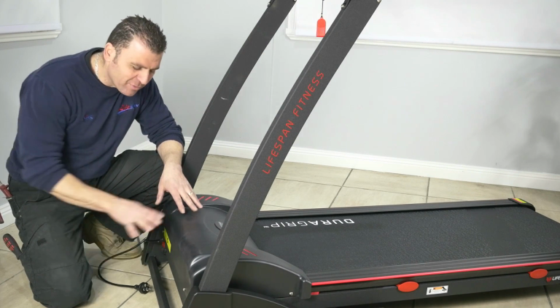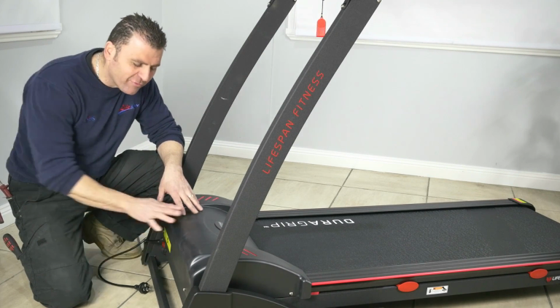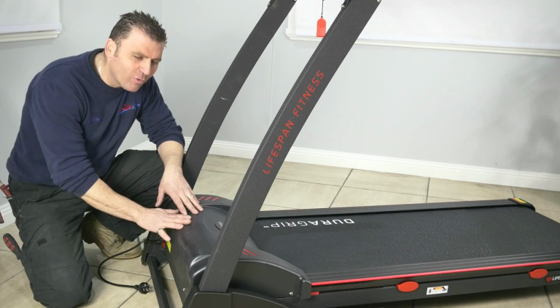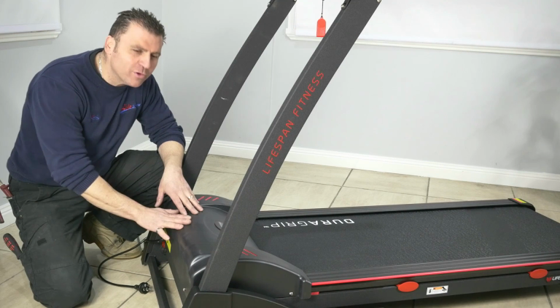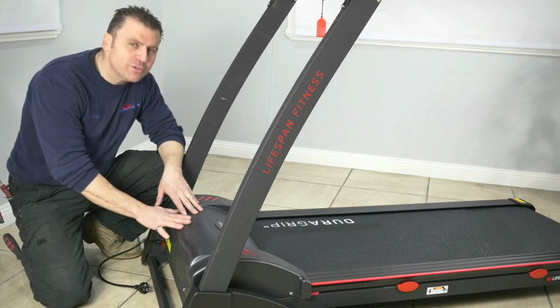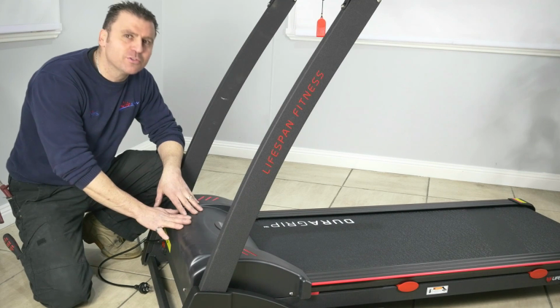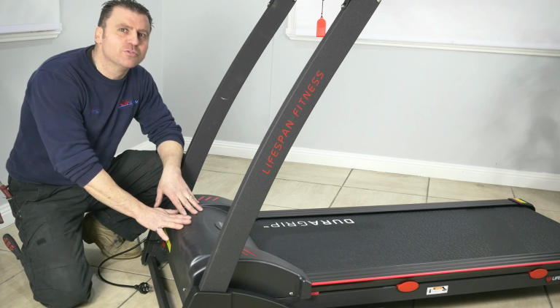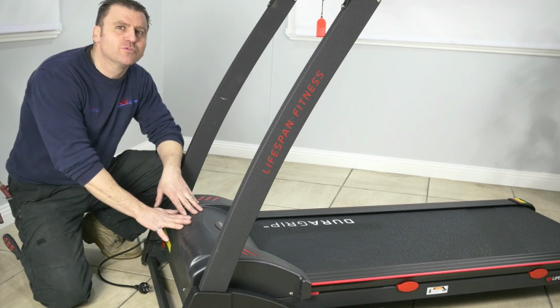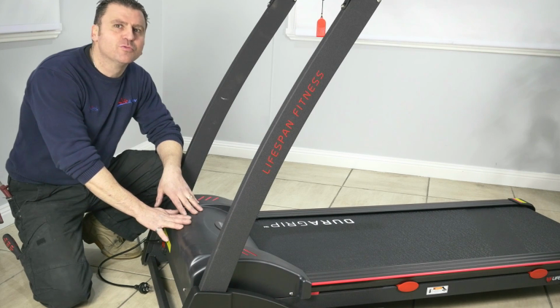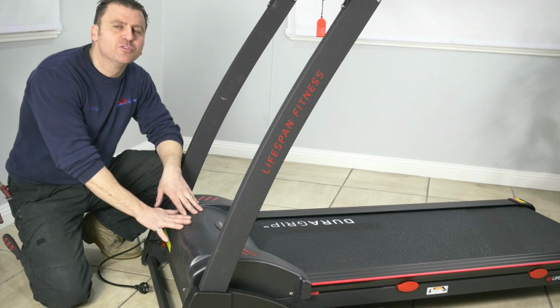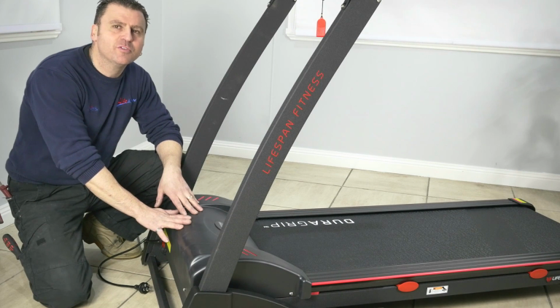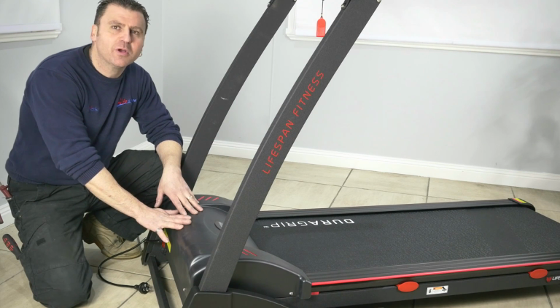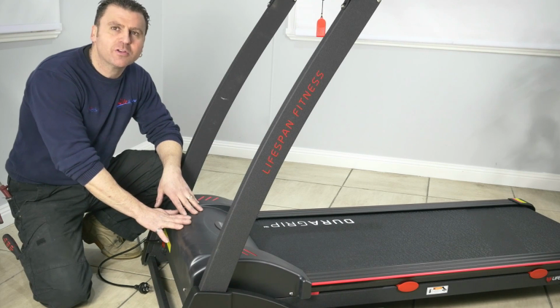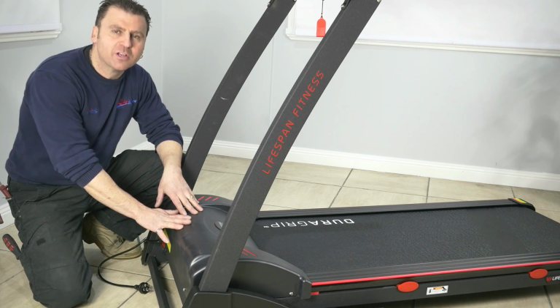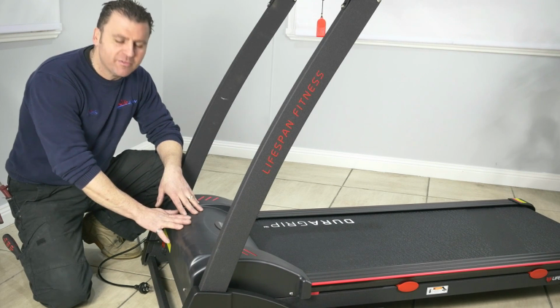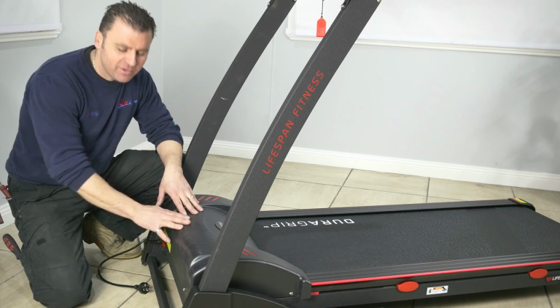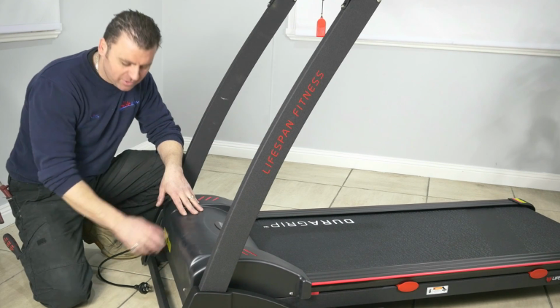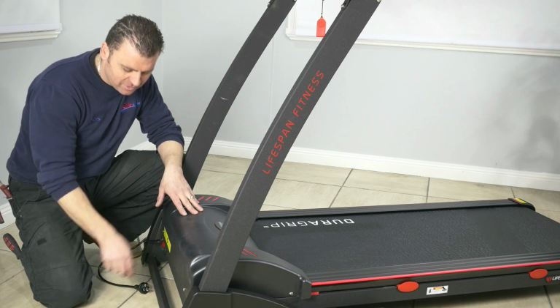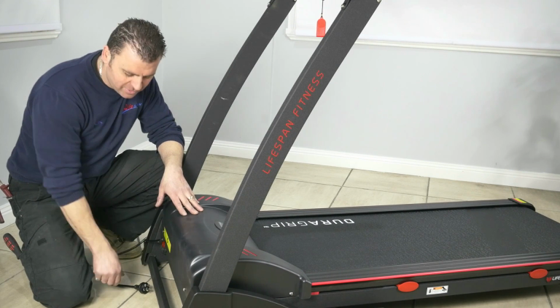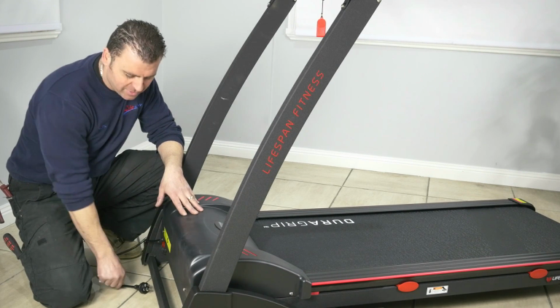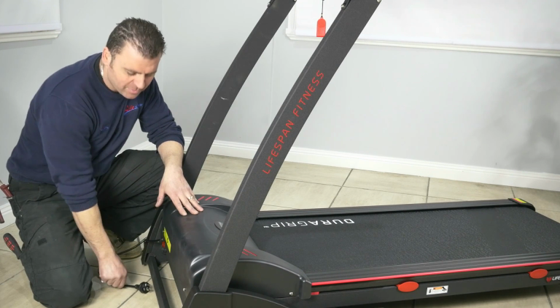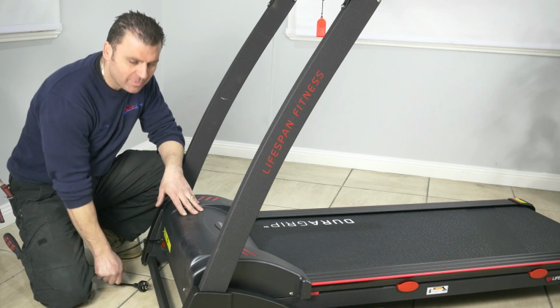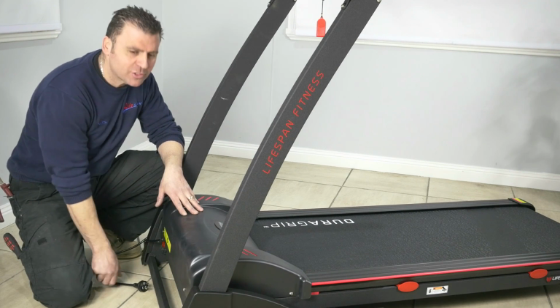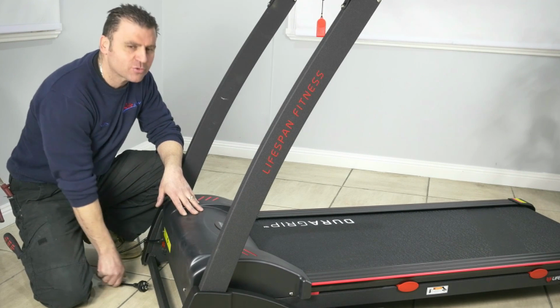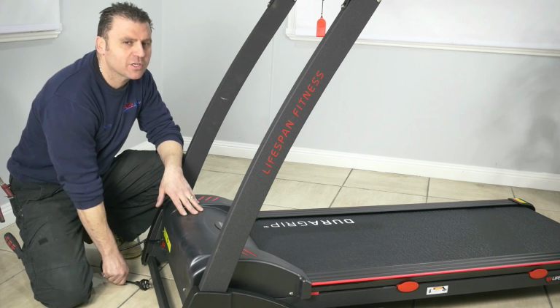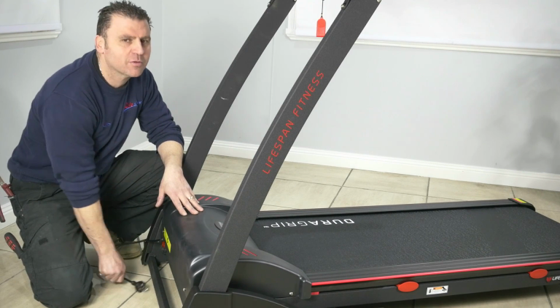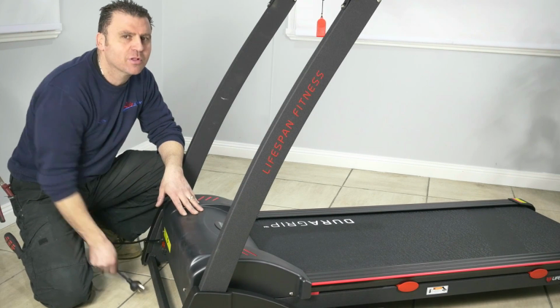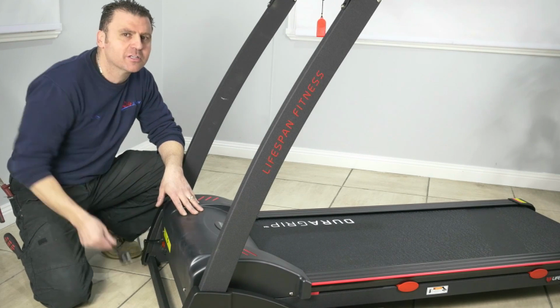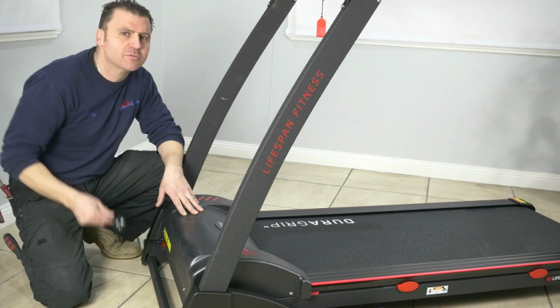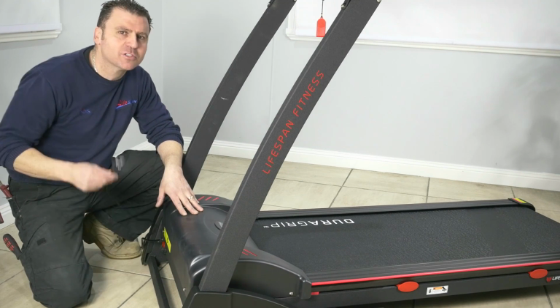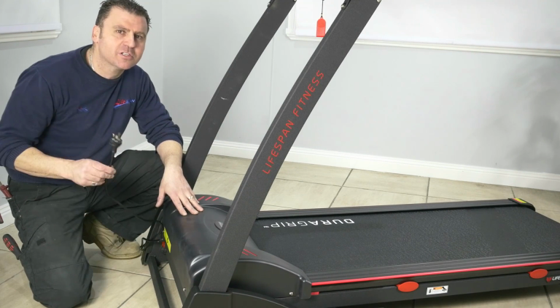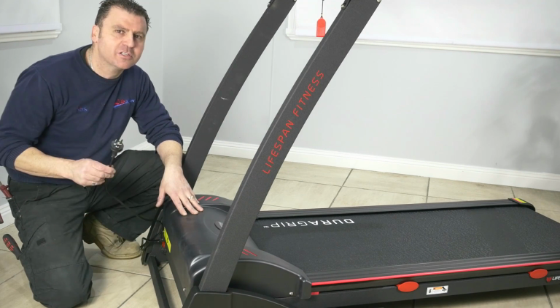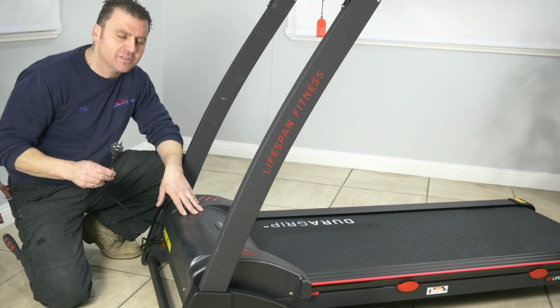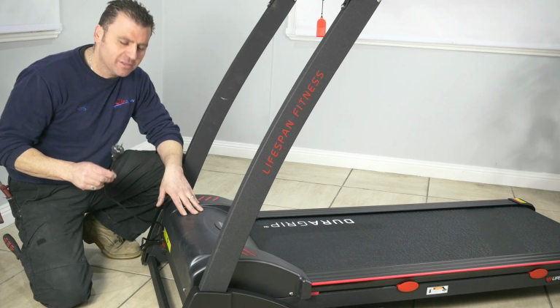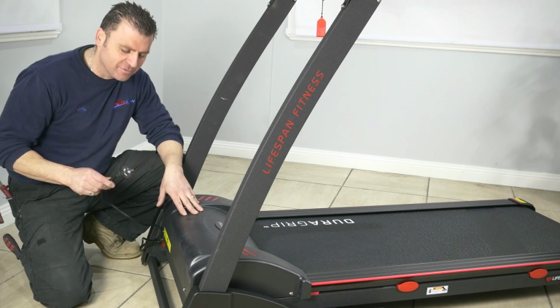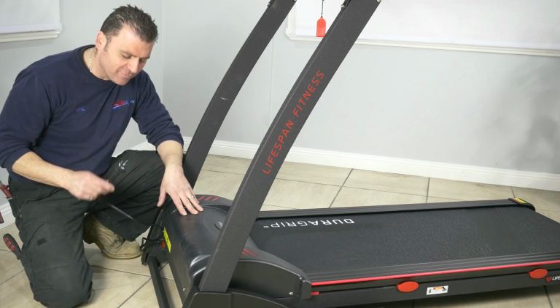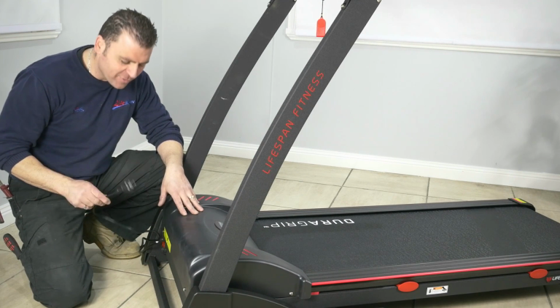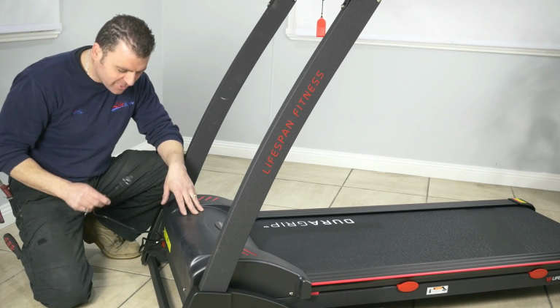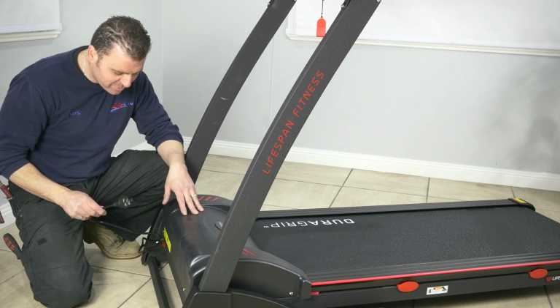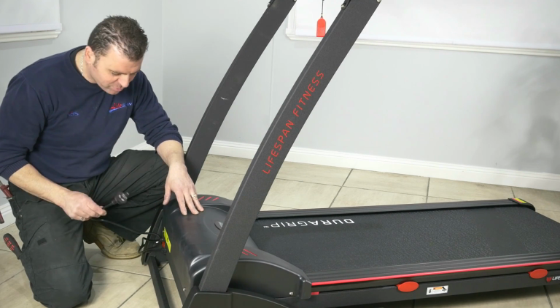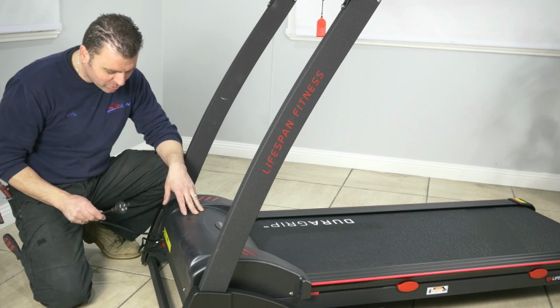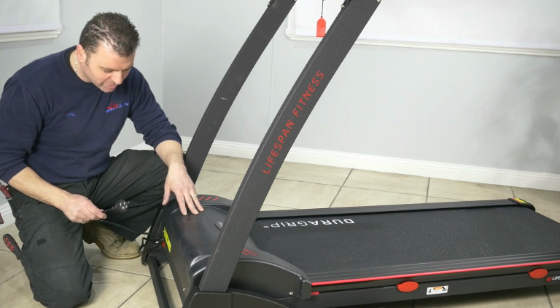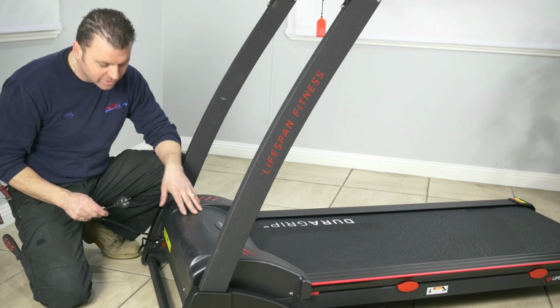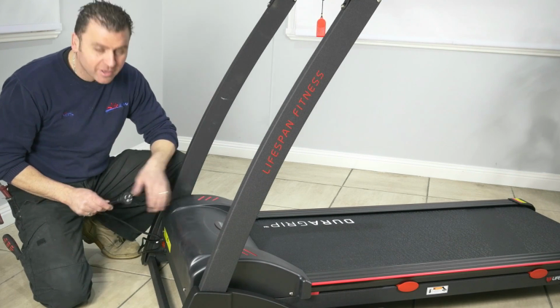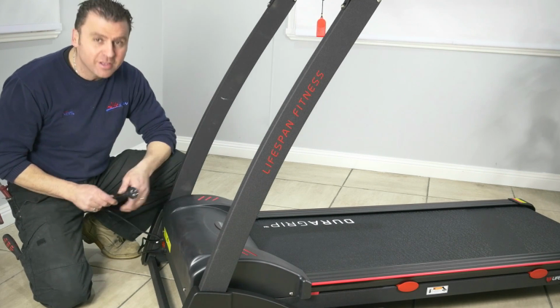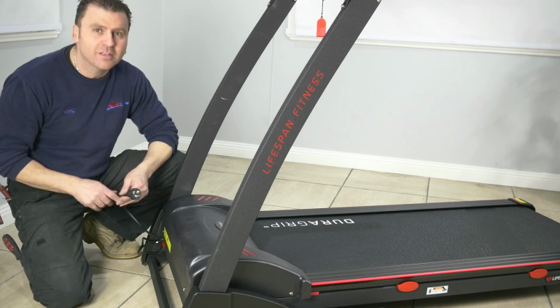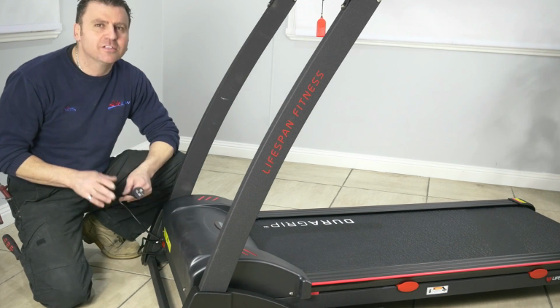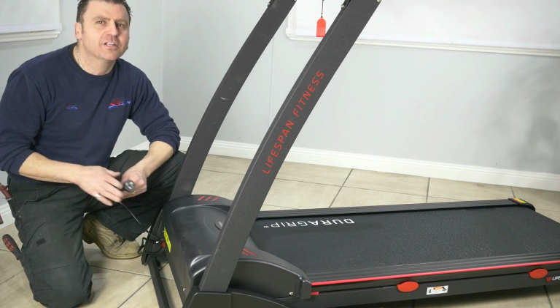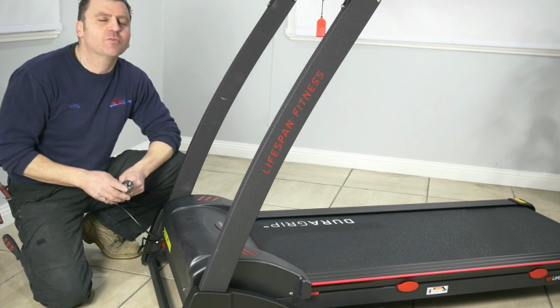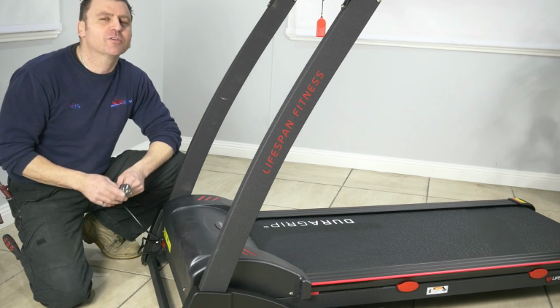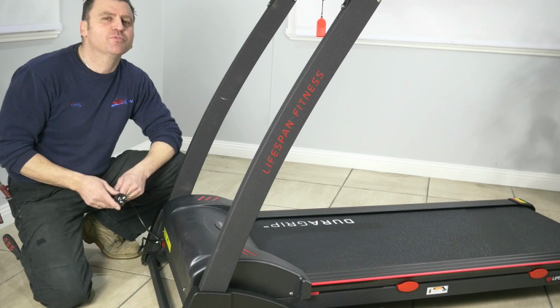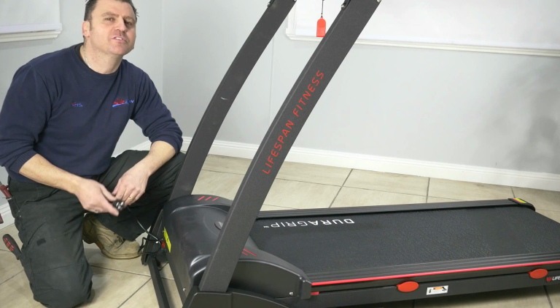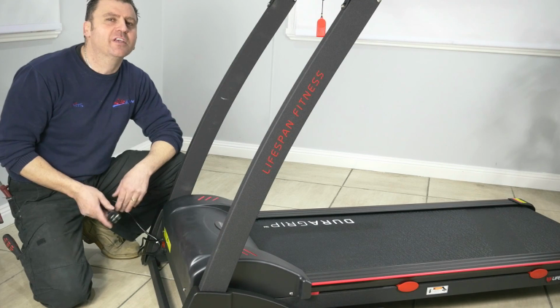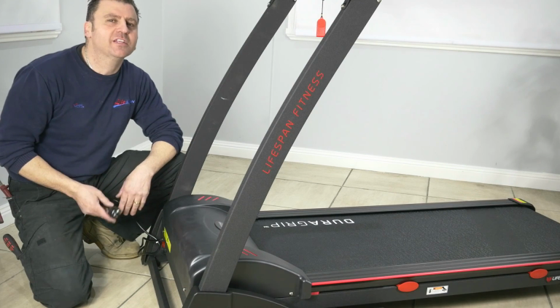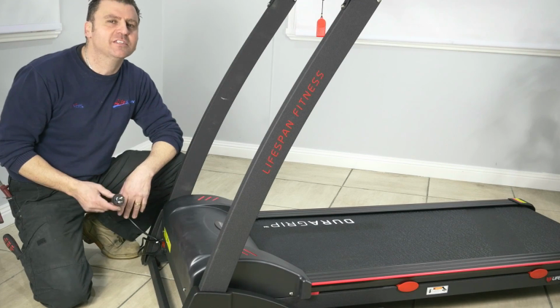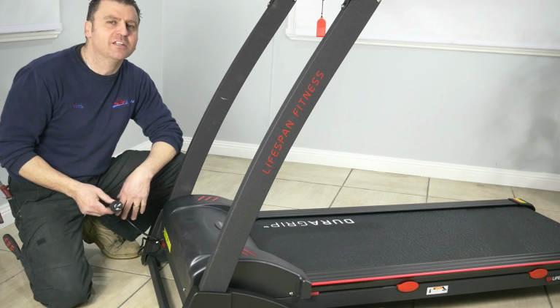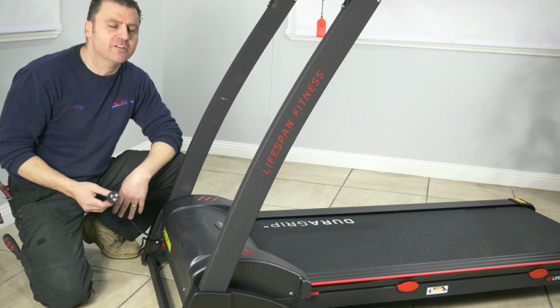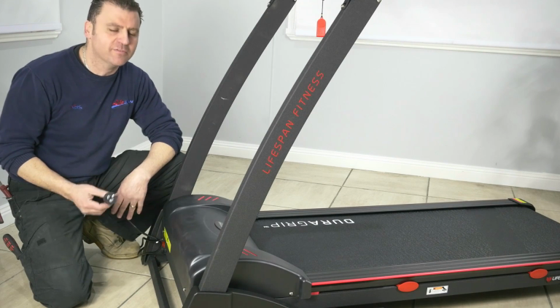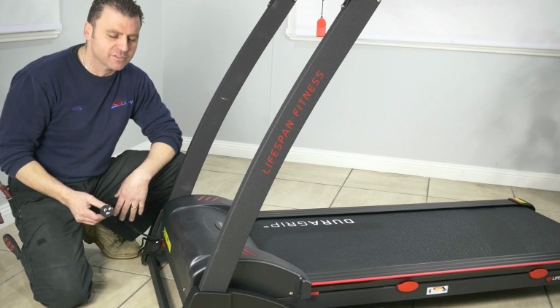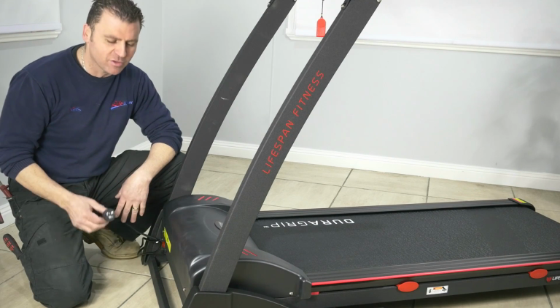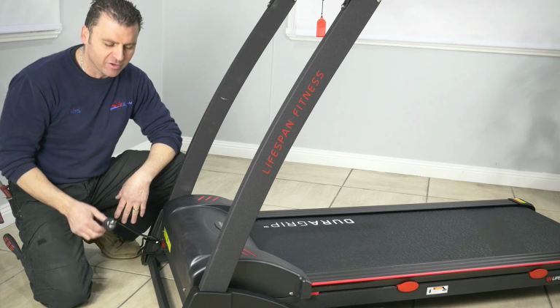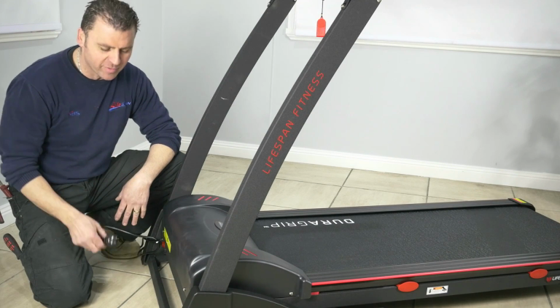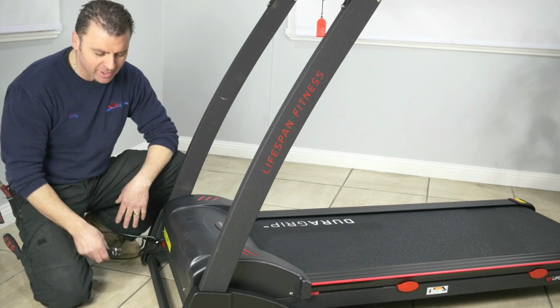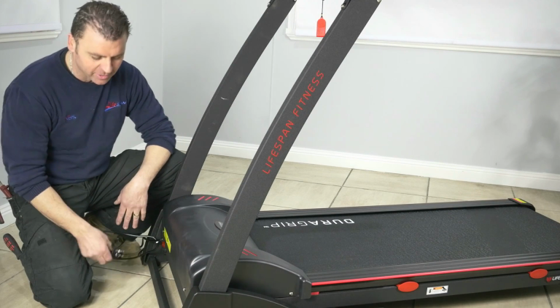Before you remove your motor cover, make sure you unplug your treadmill. Very important — you don't want to put your hands in there if there is live power.